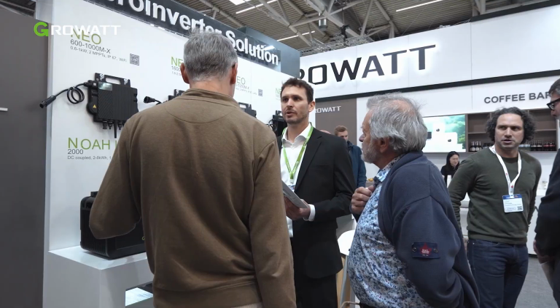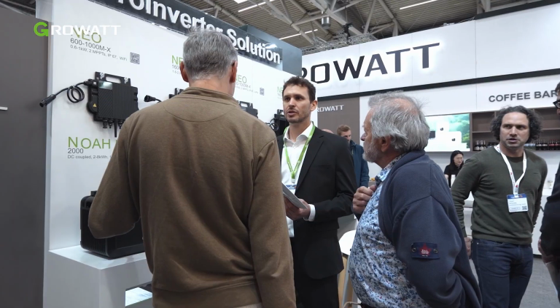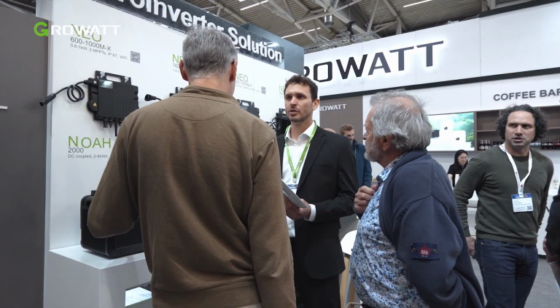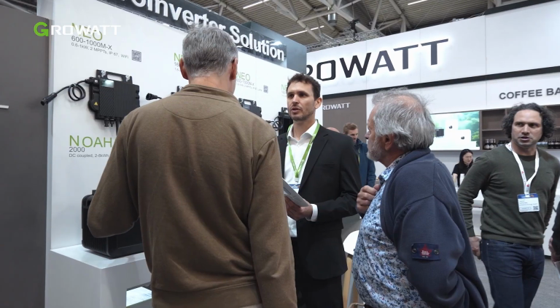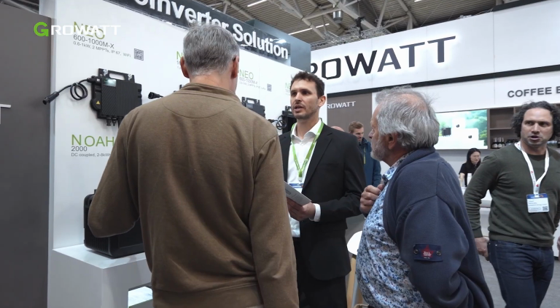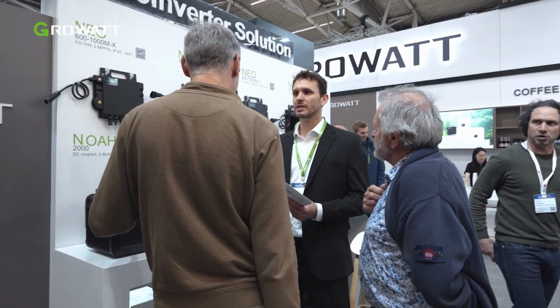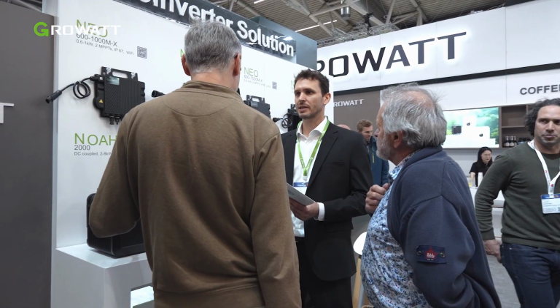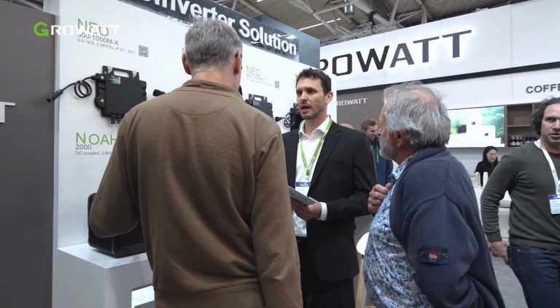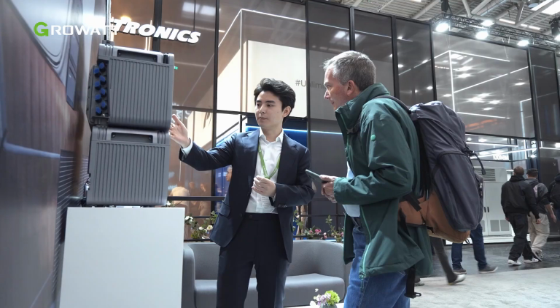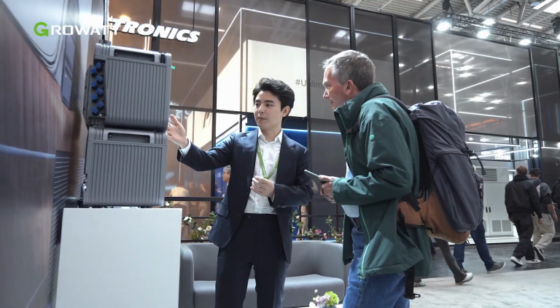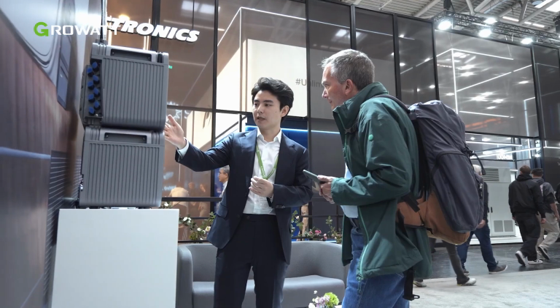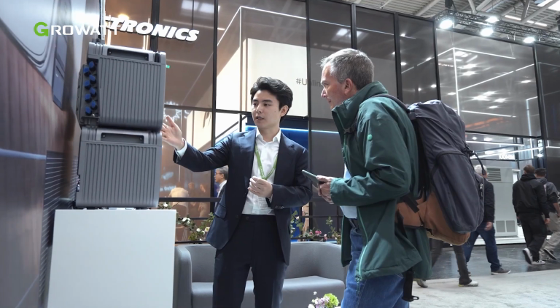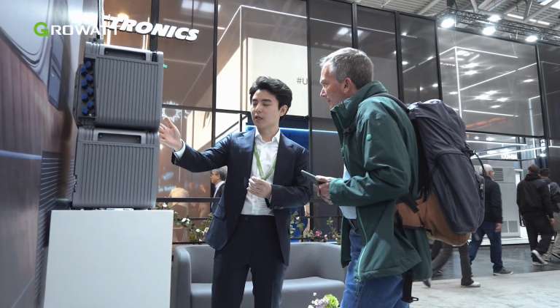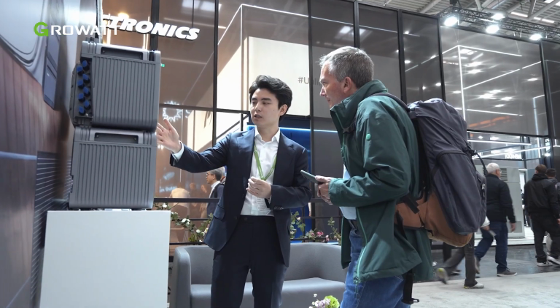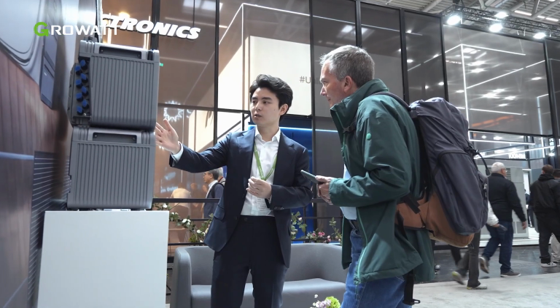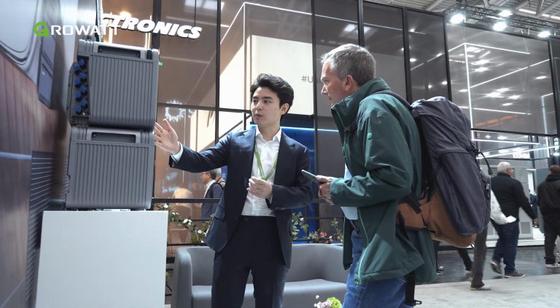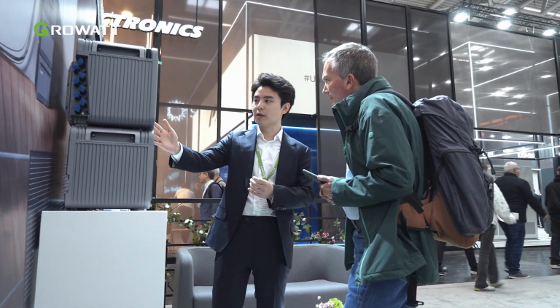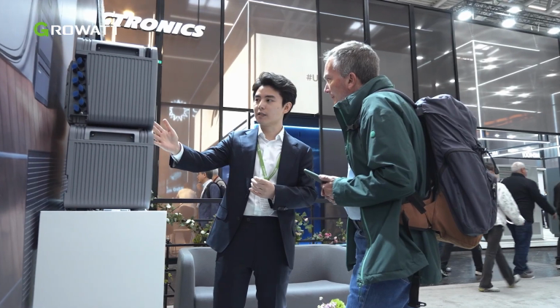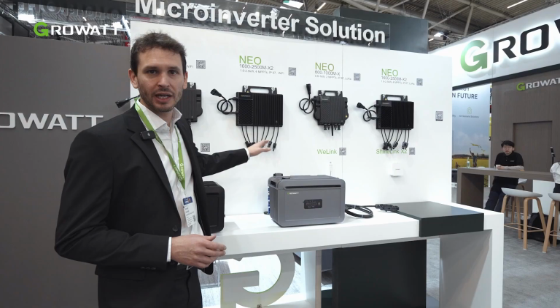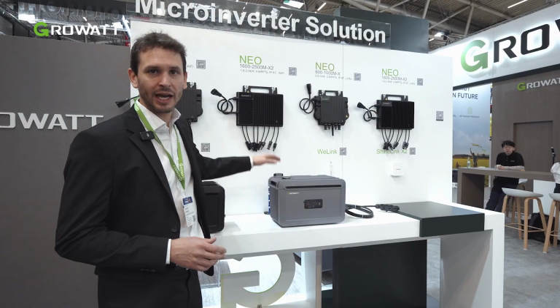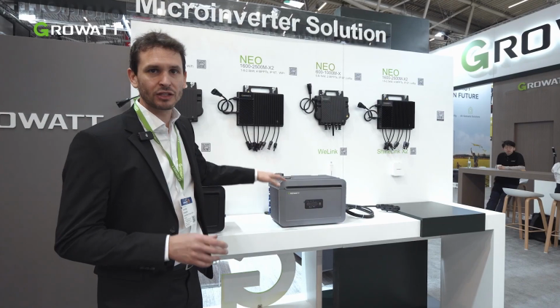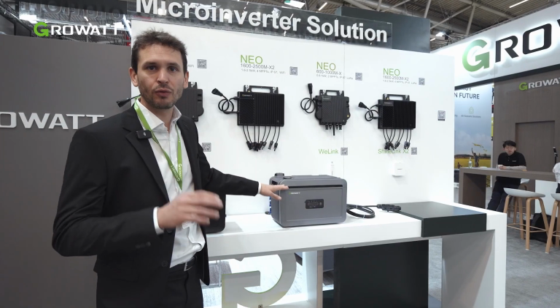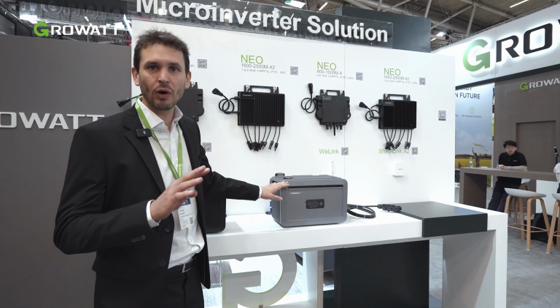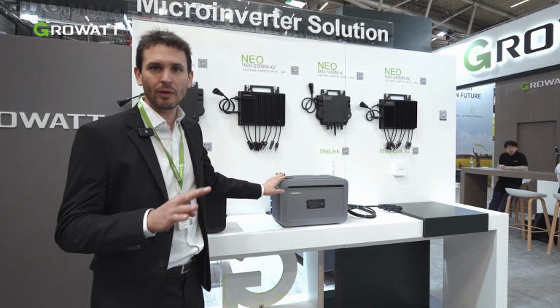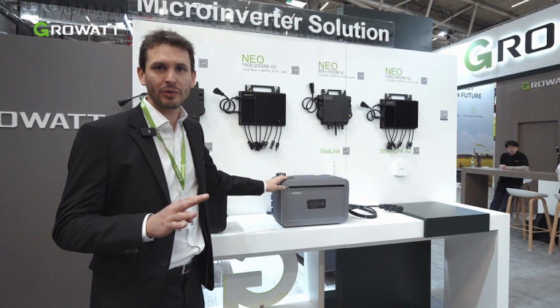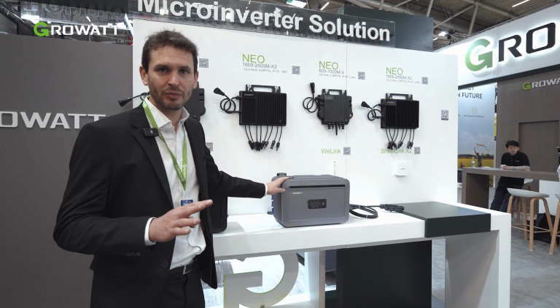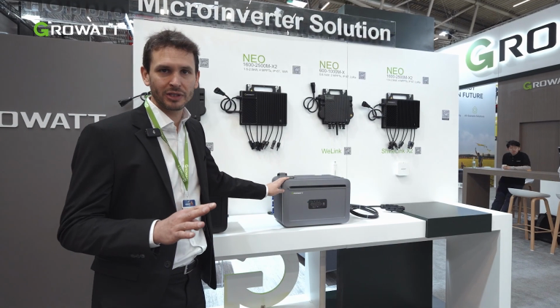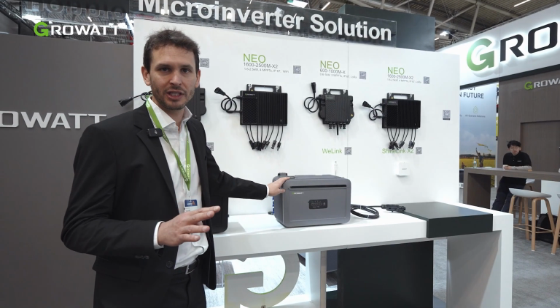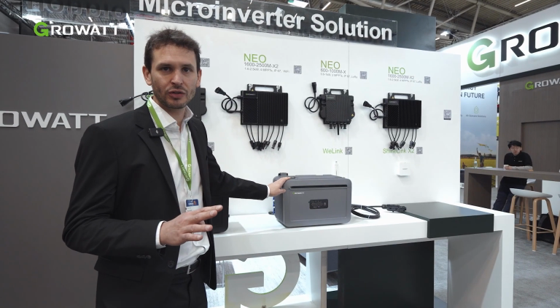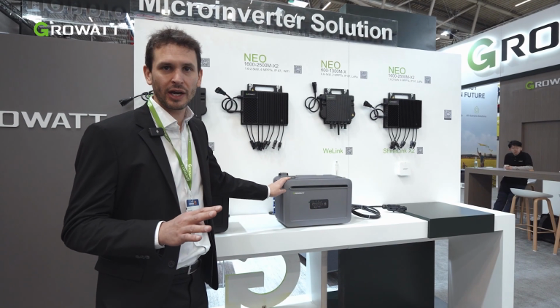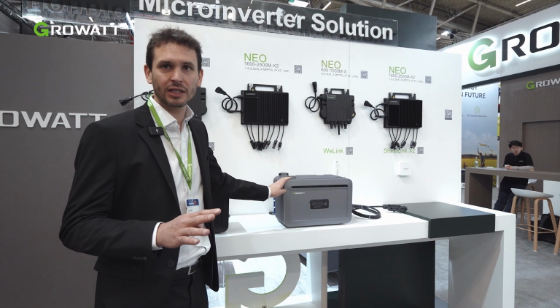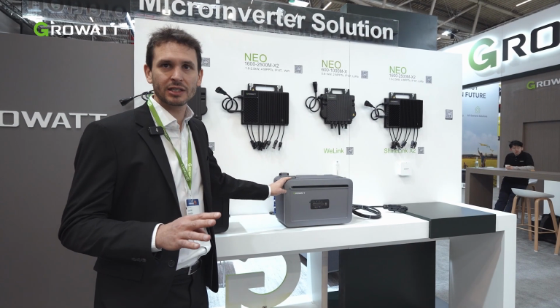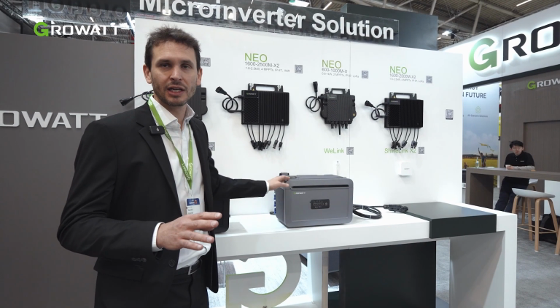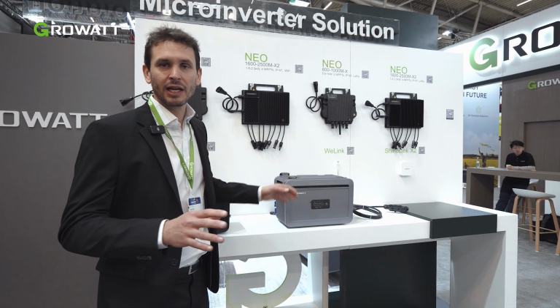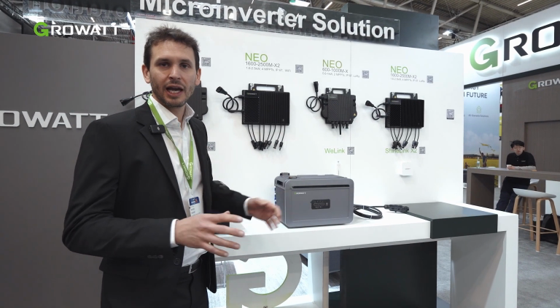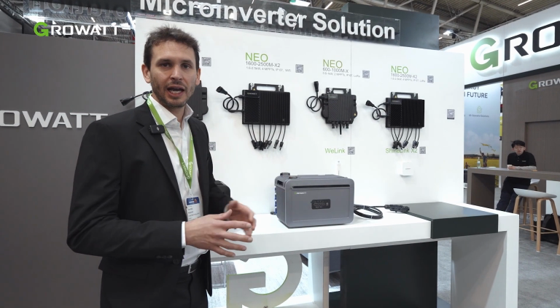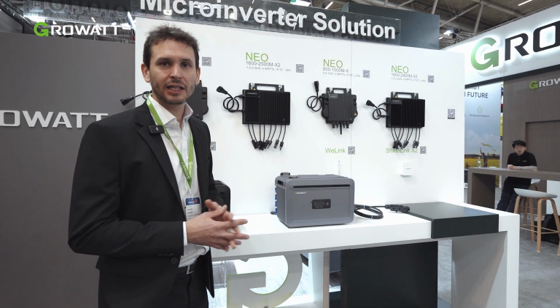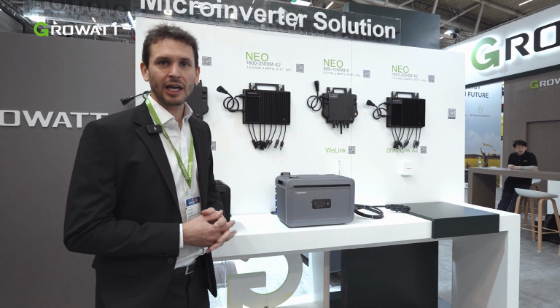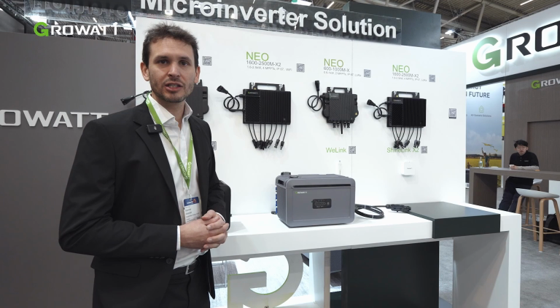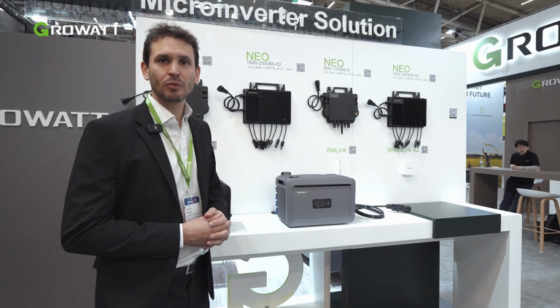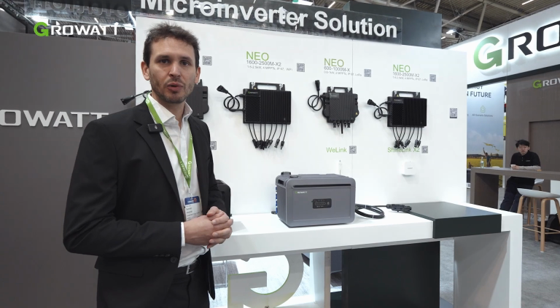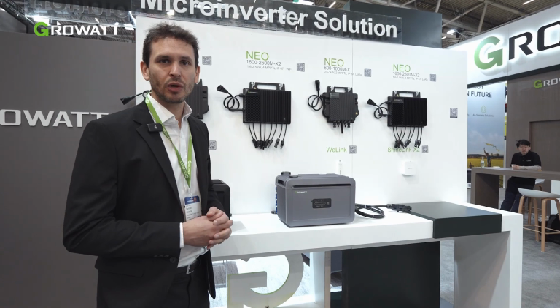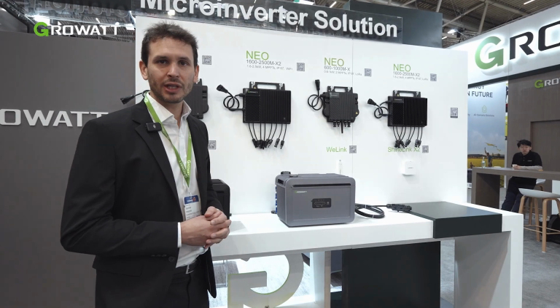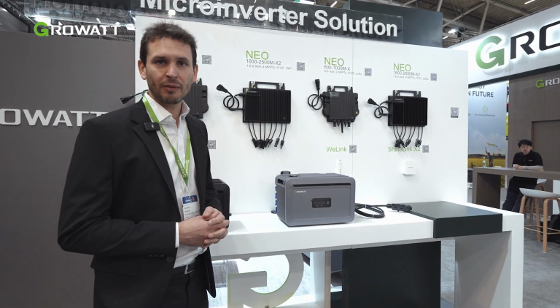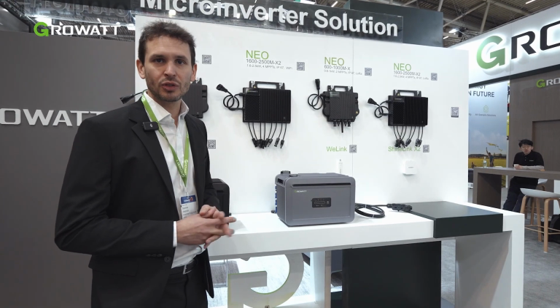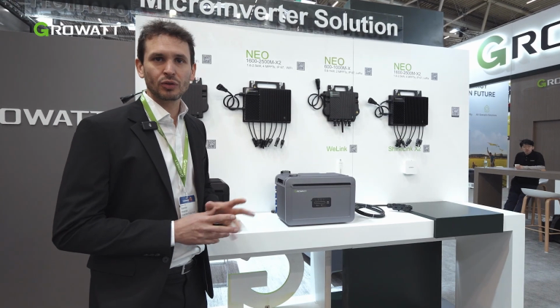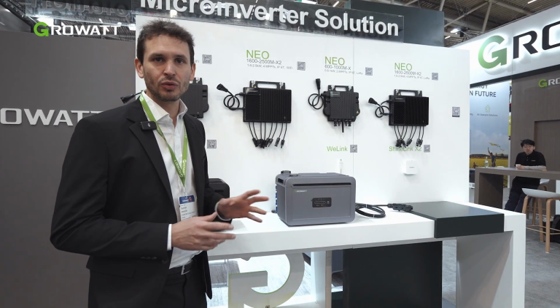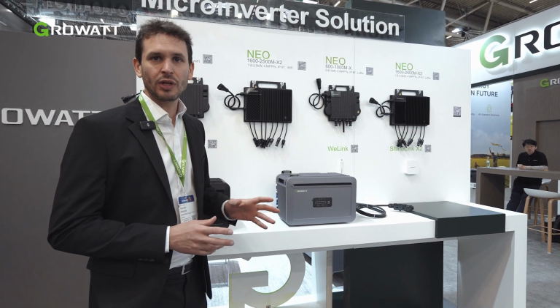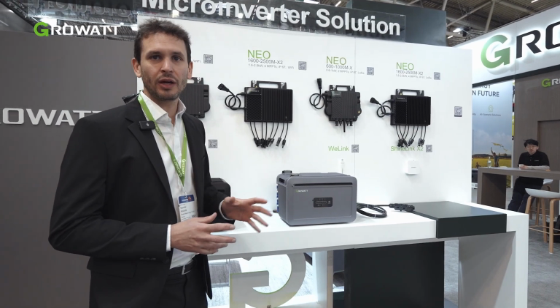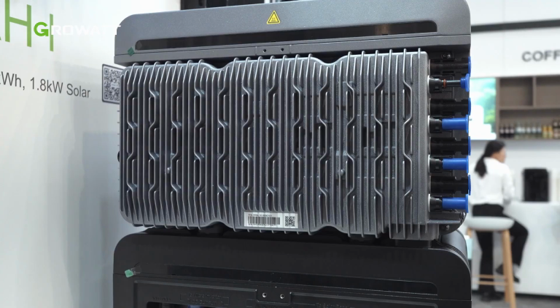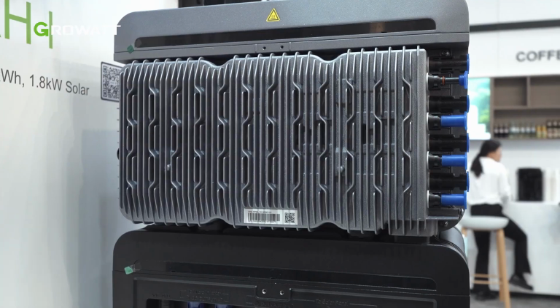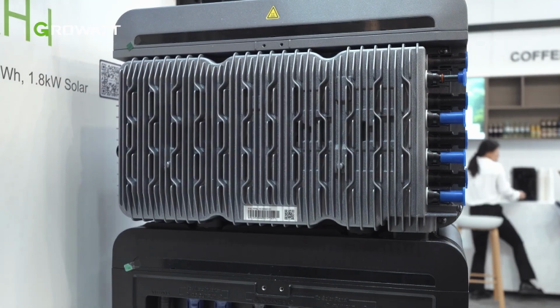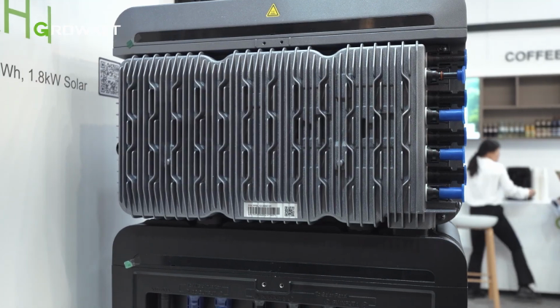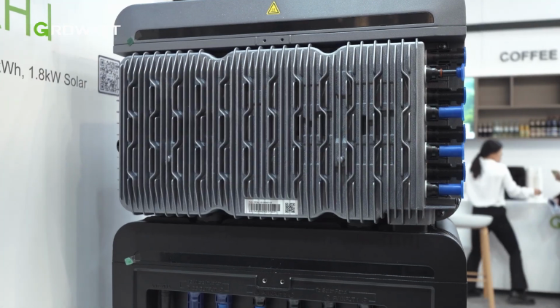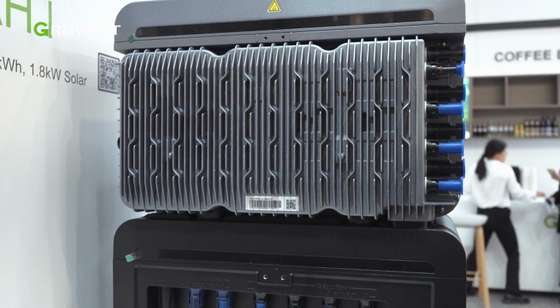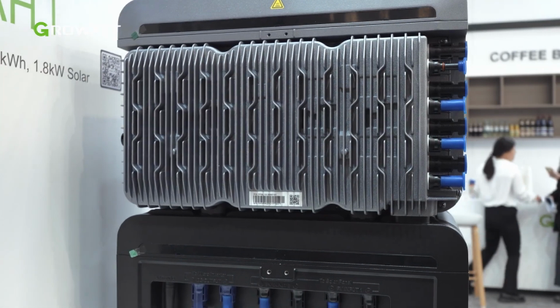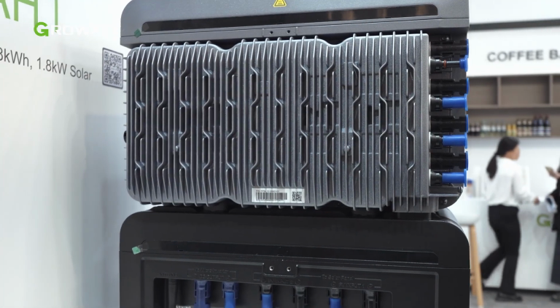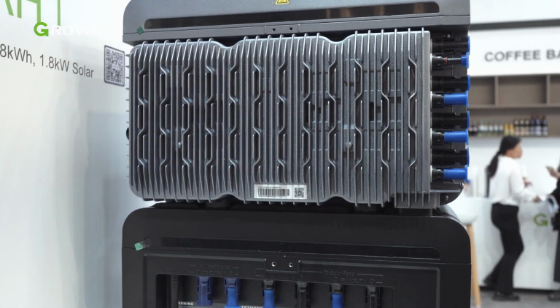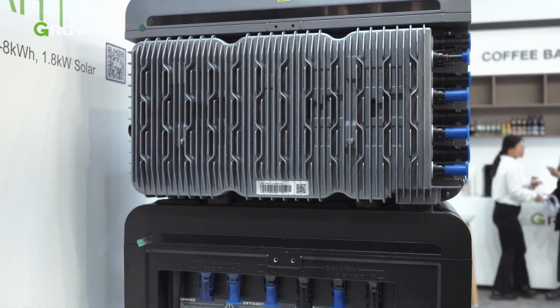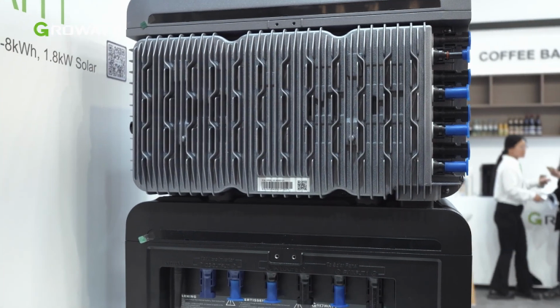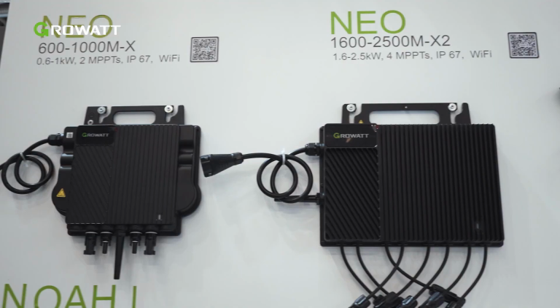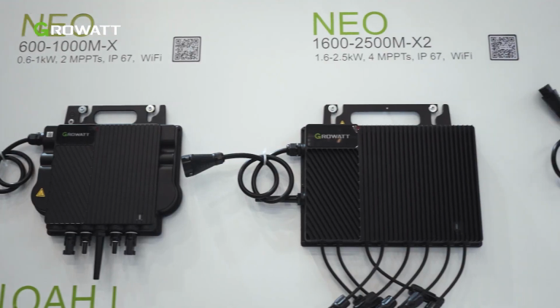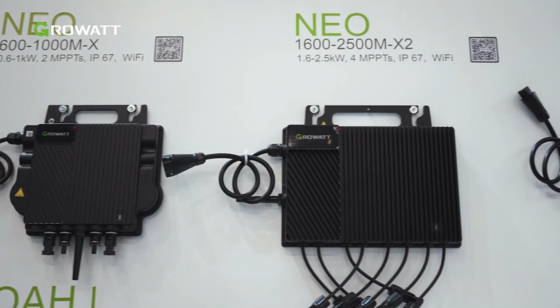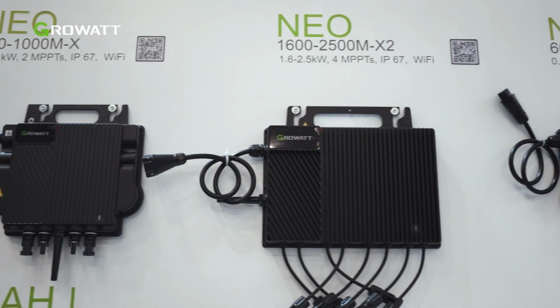On this side we have the NEXA 2000, which is directly connected to the grid, has four MPPT trackers, and can support up to 2600 watts of input.